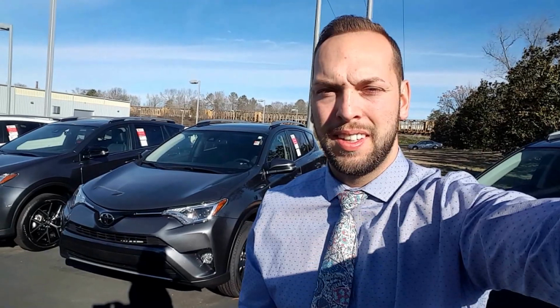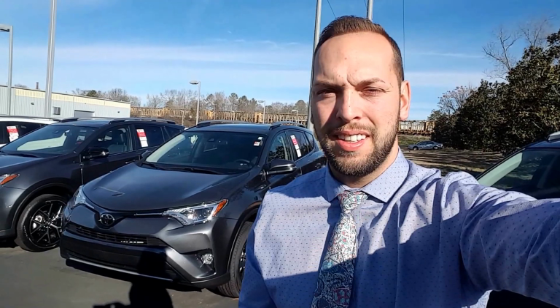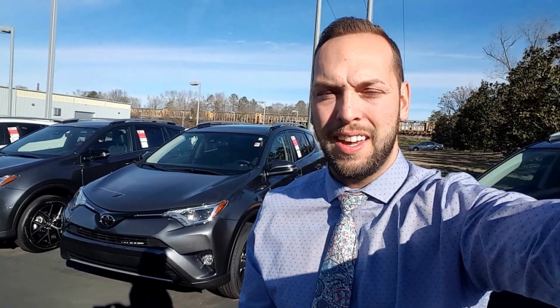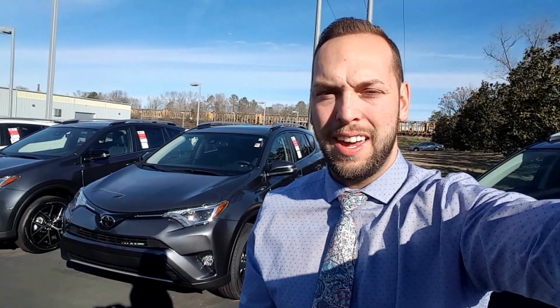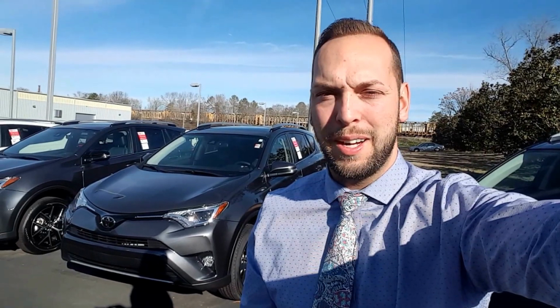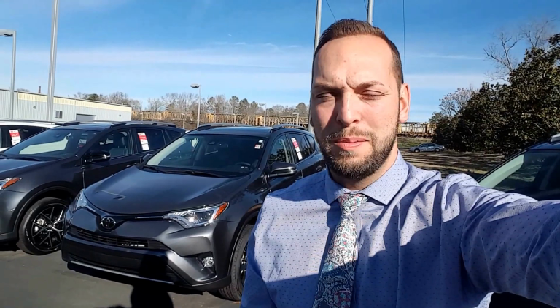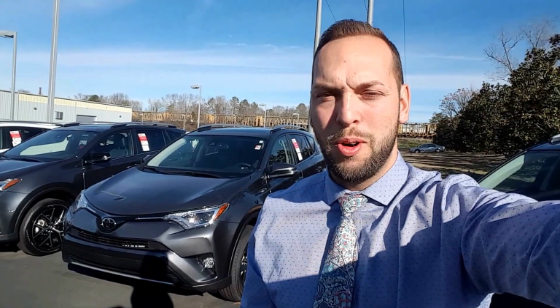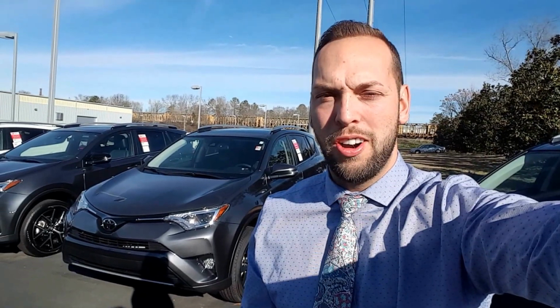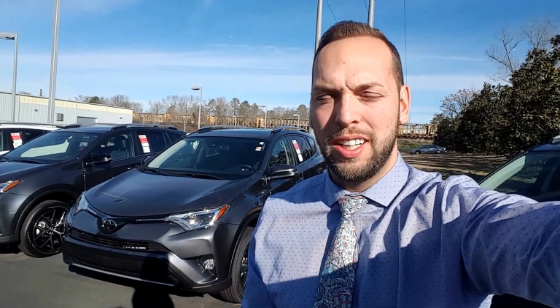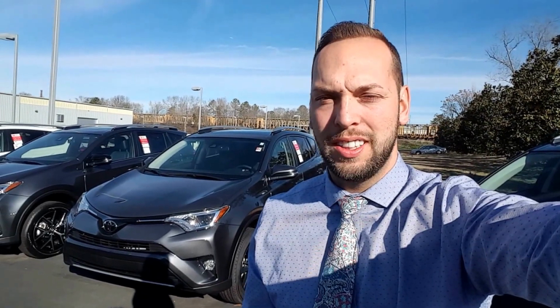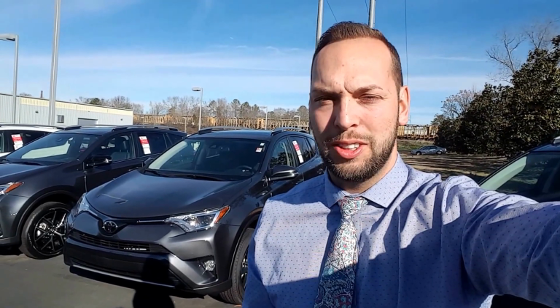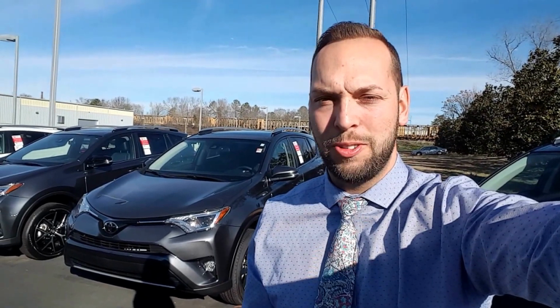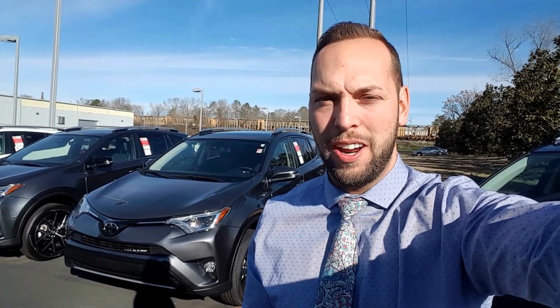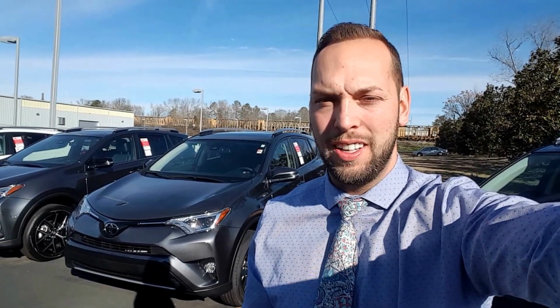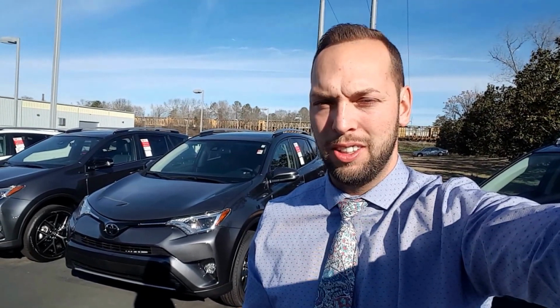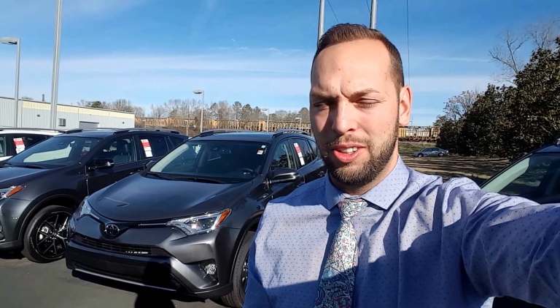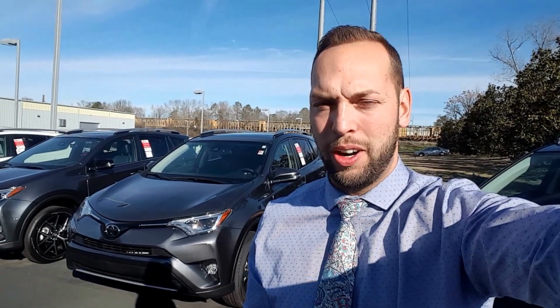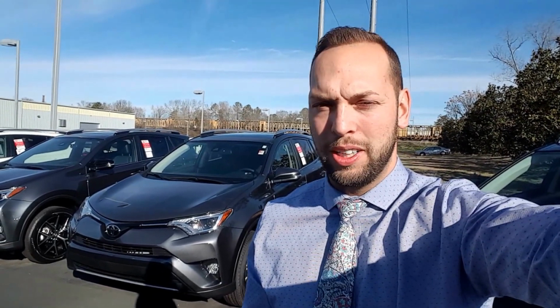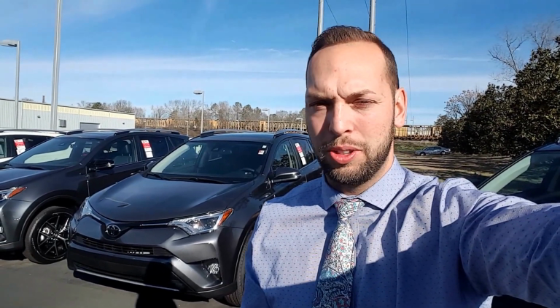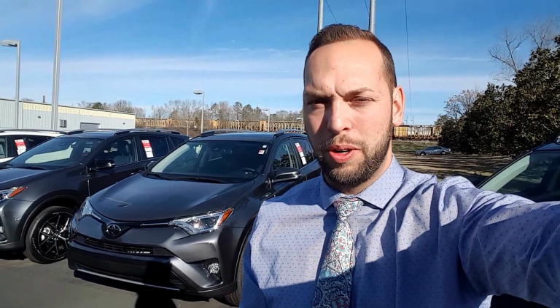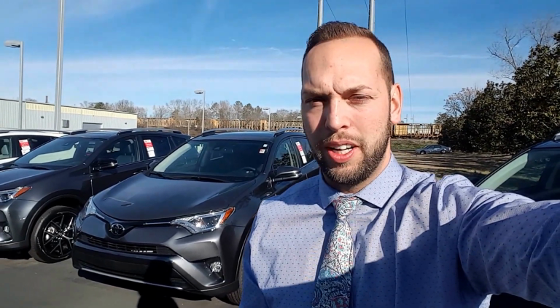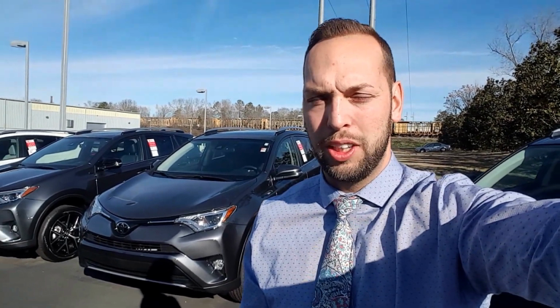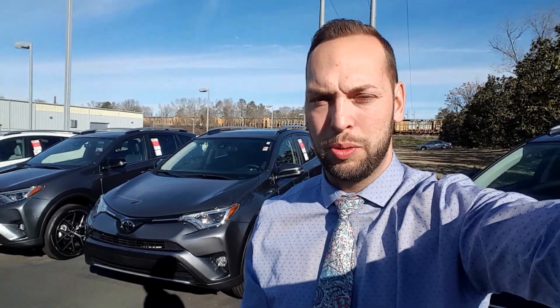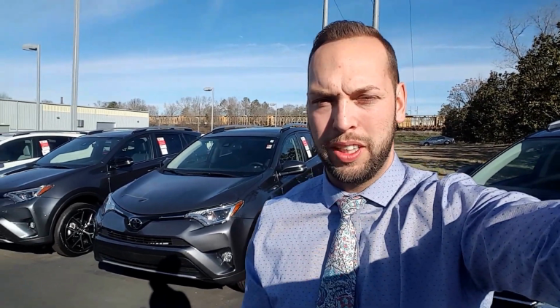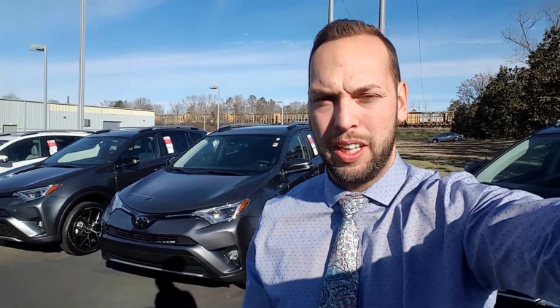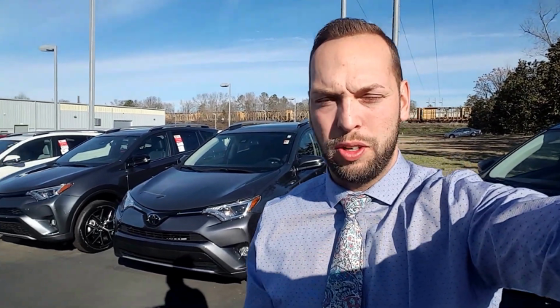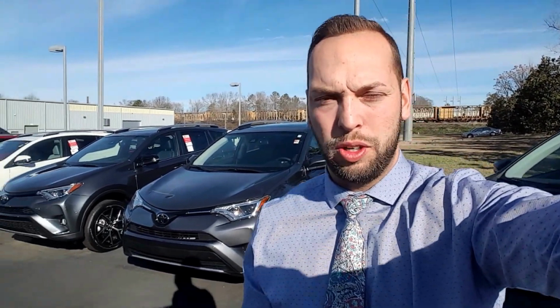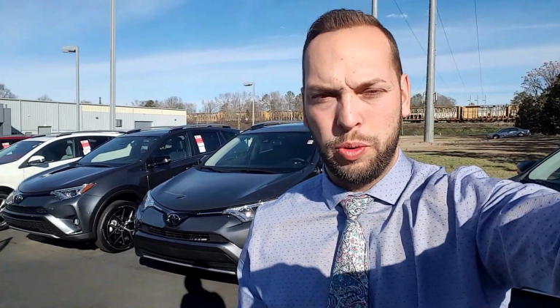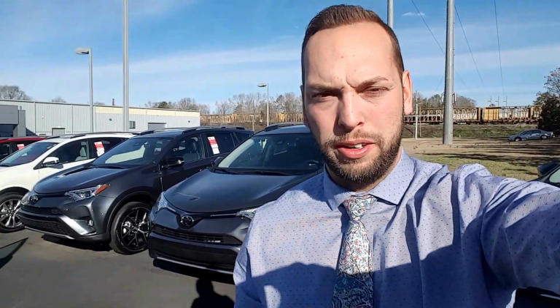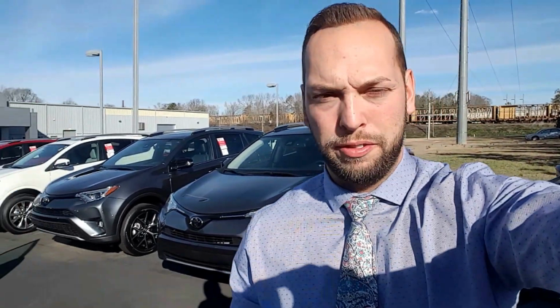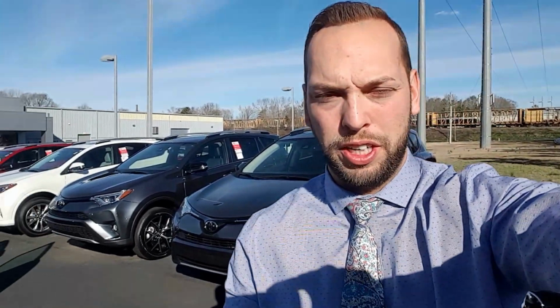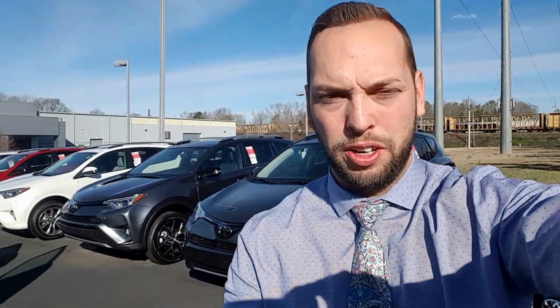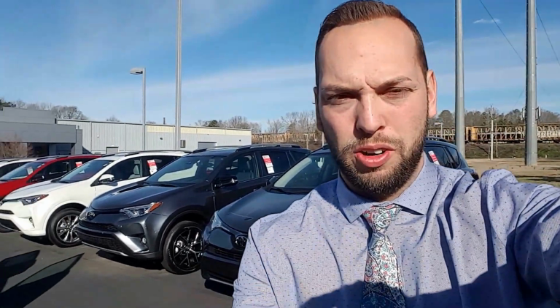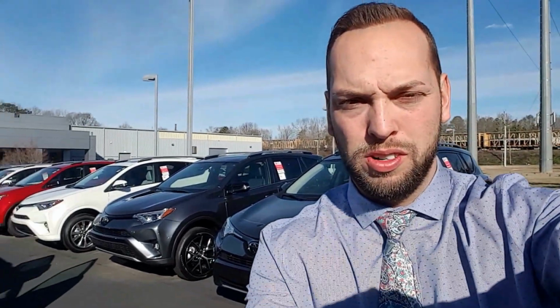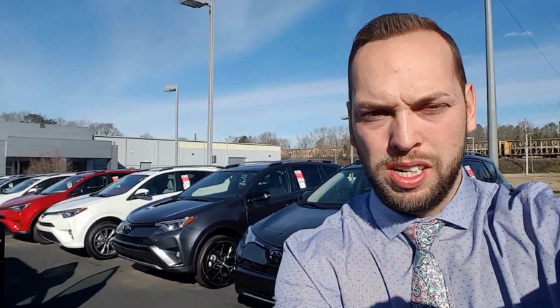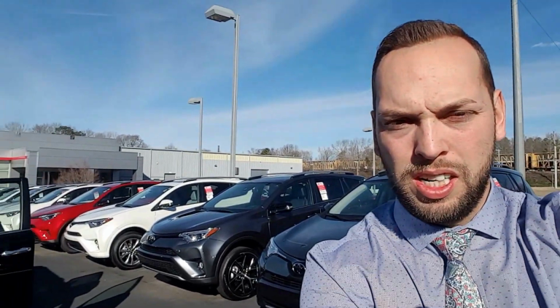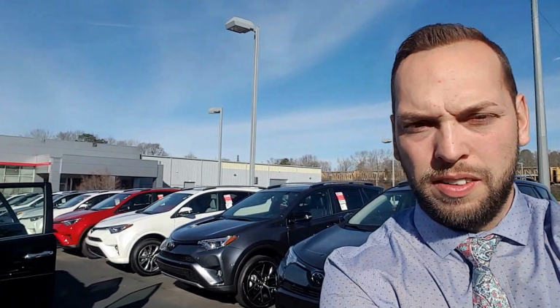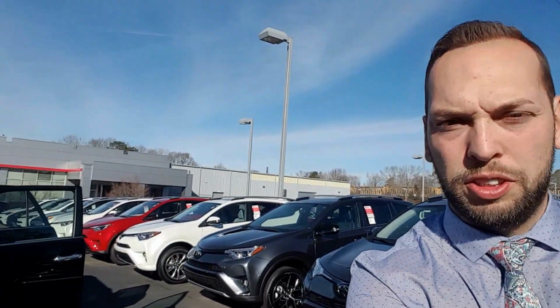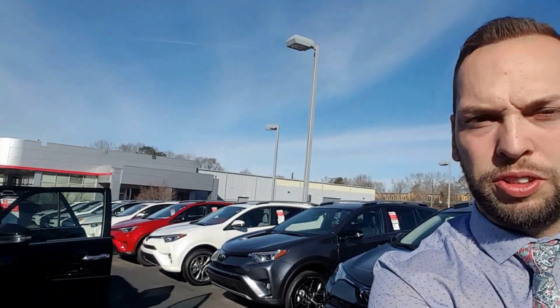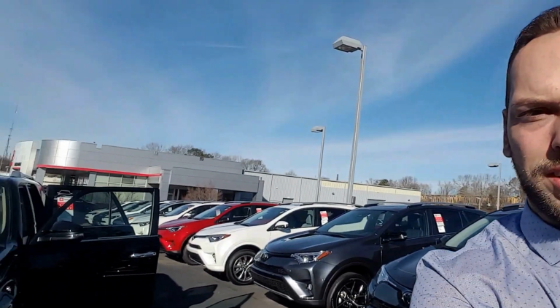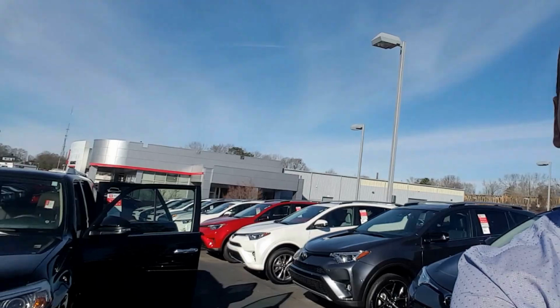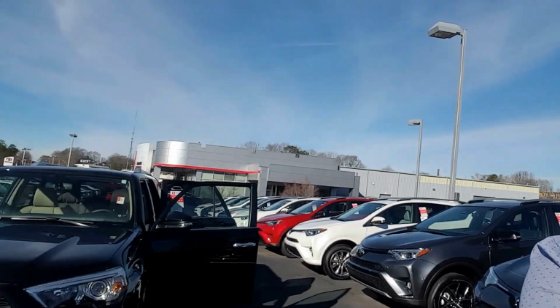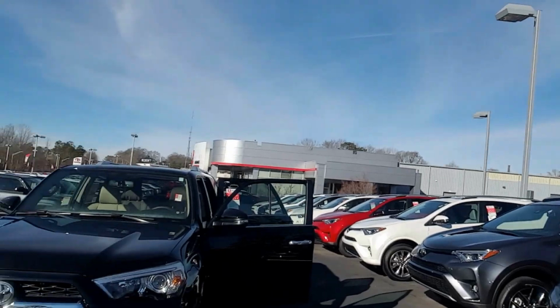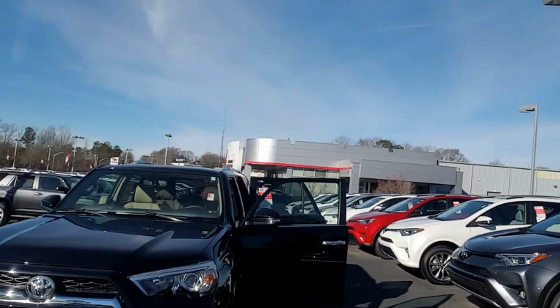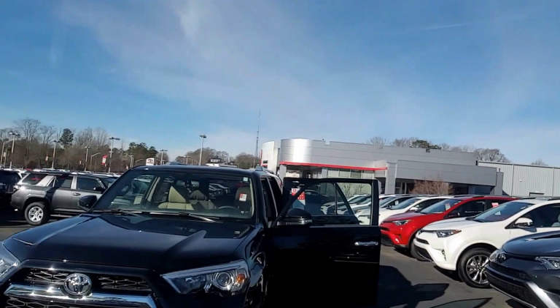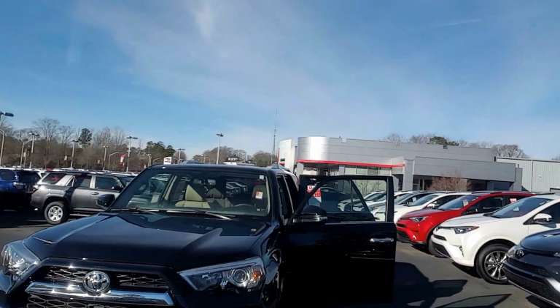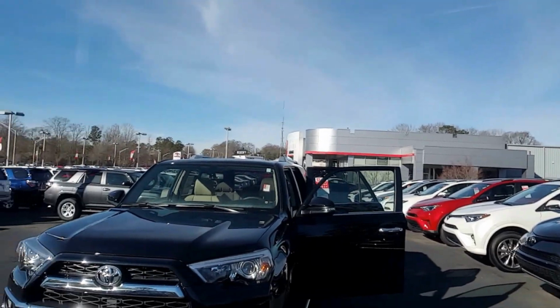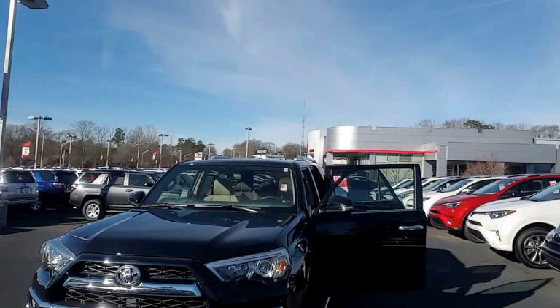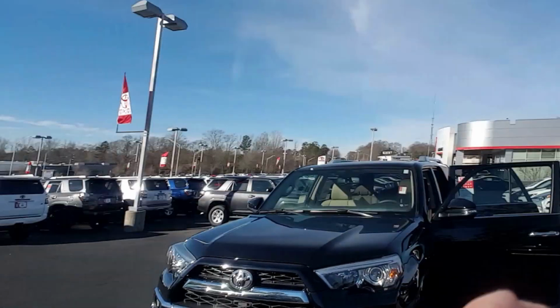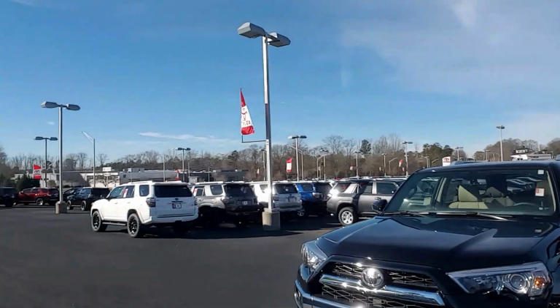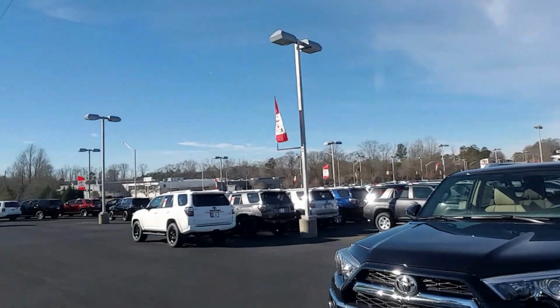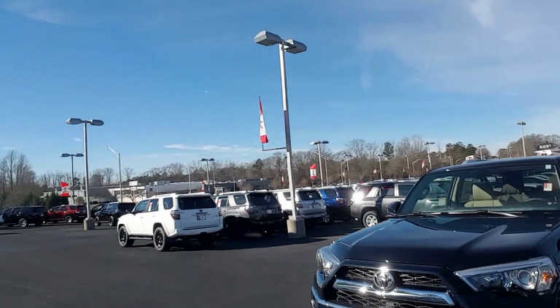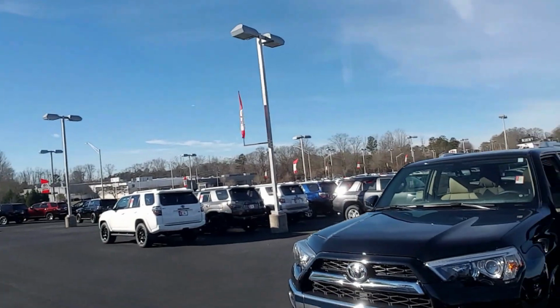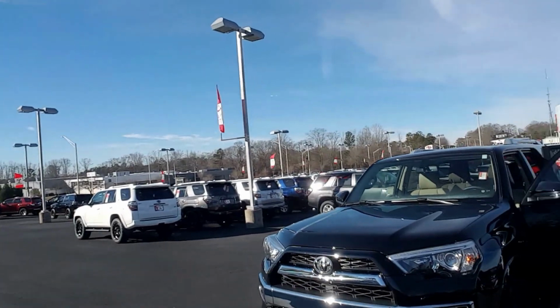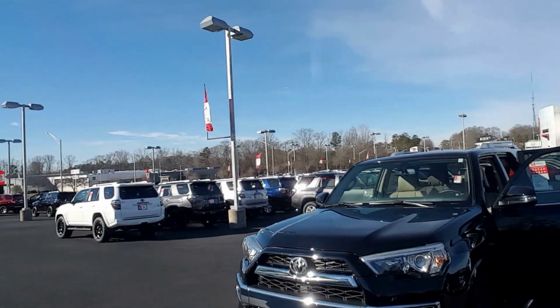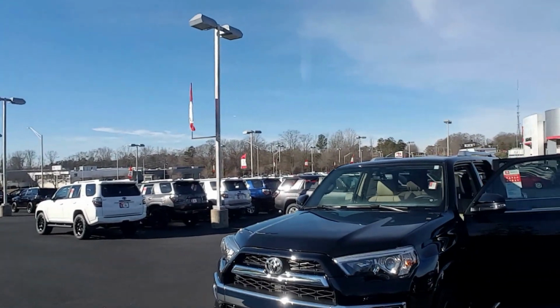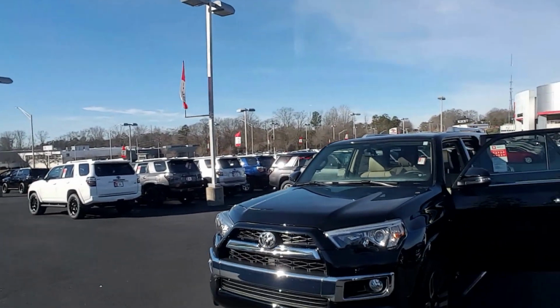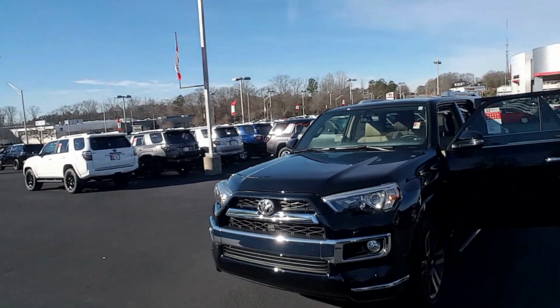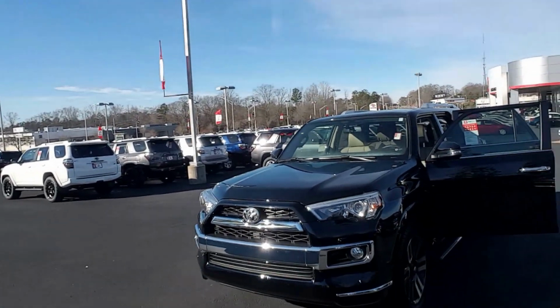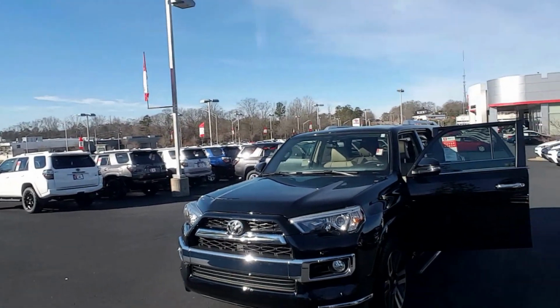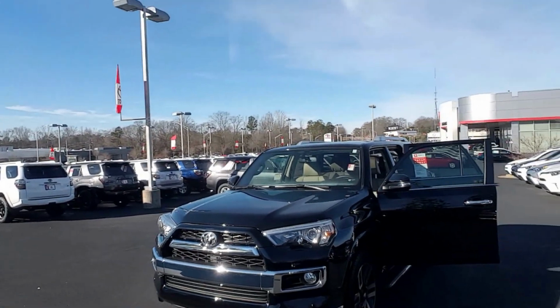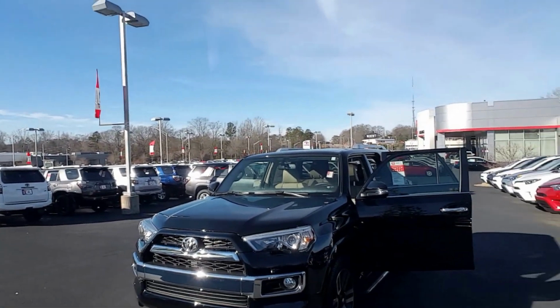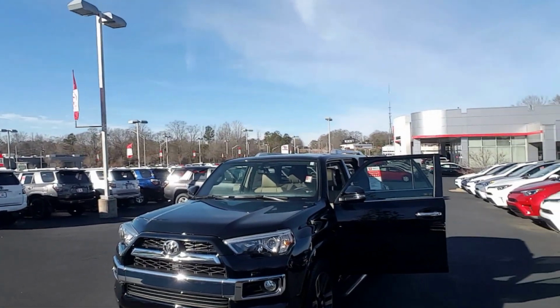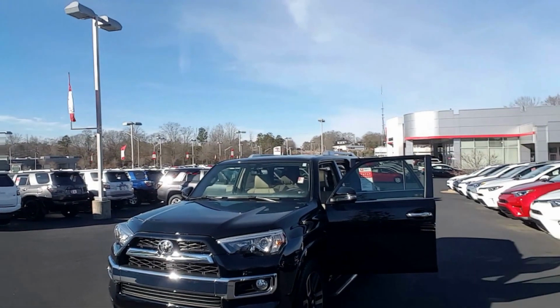Good morning. This is Randy at the Grange Toyota. I just wanted to give you a quick video of a 2016 4Runner Limited that you're interested in.